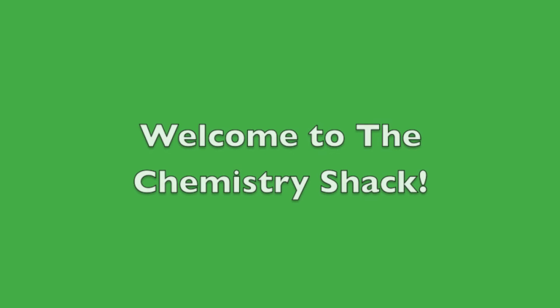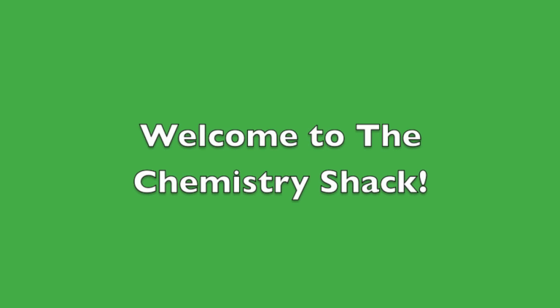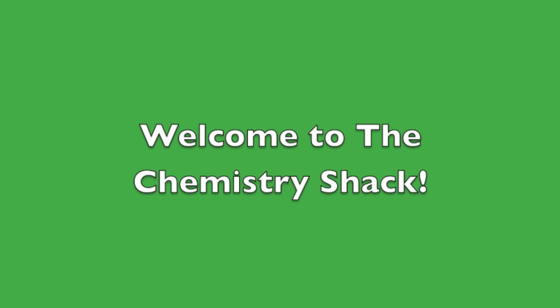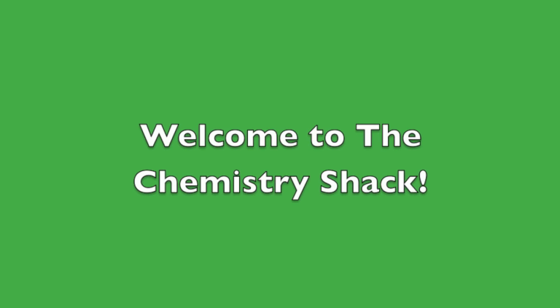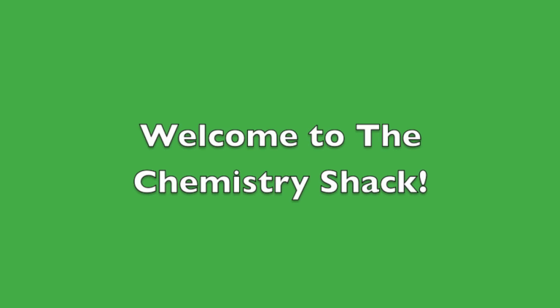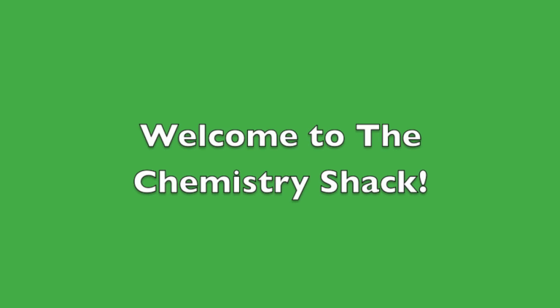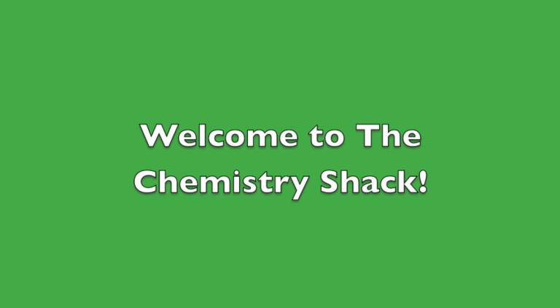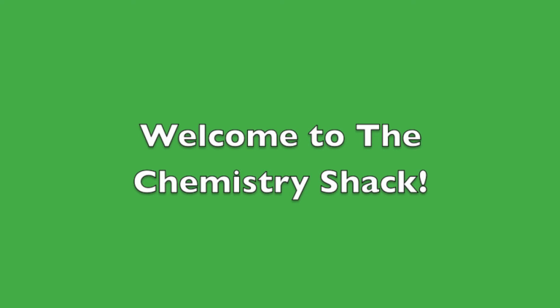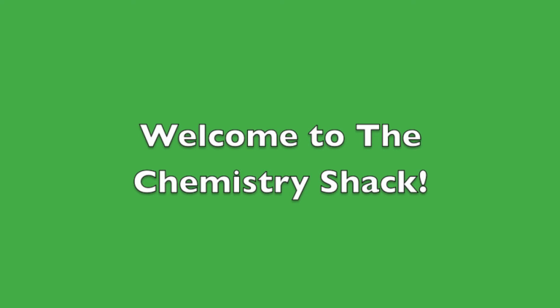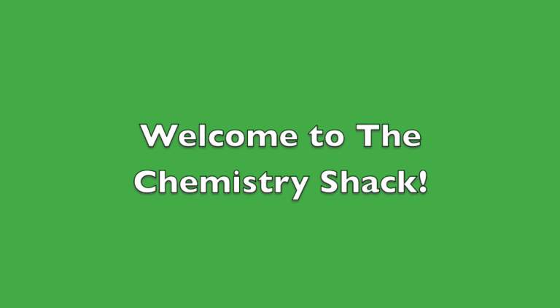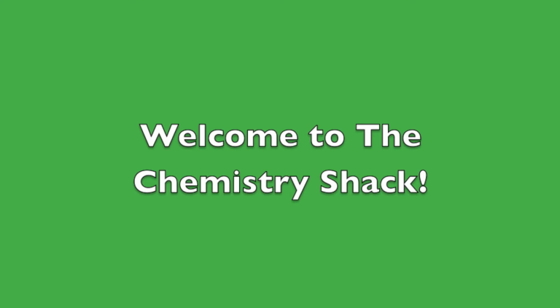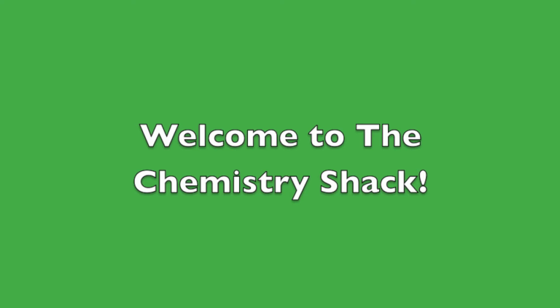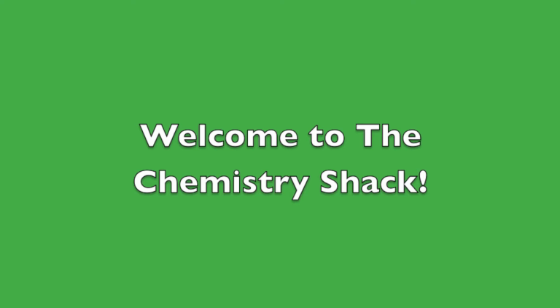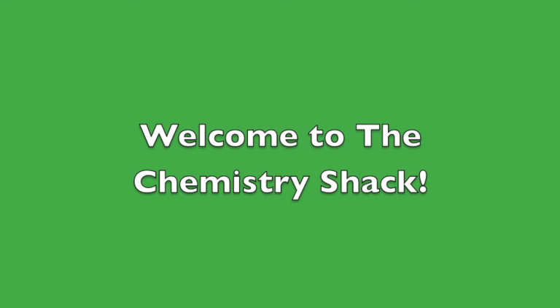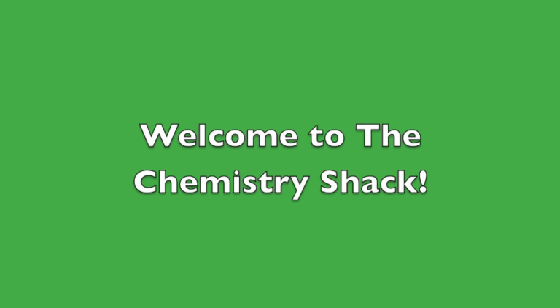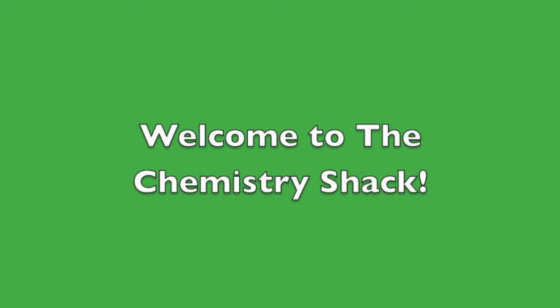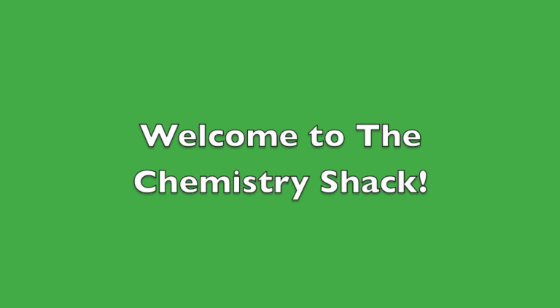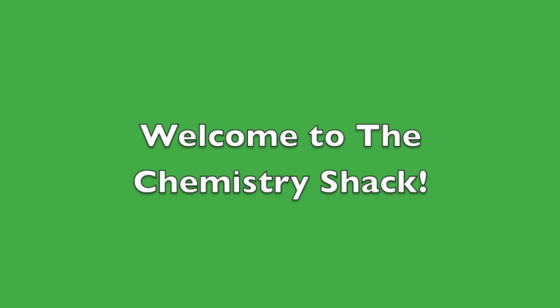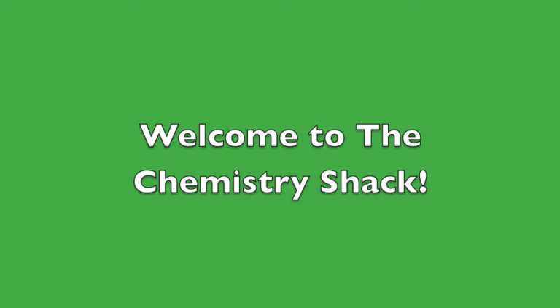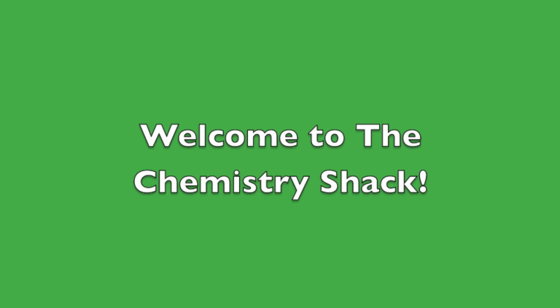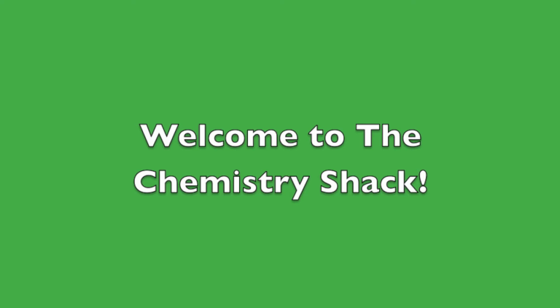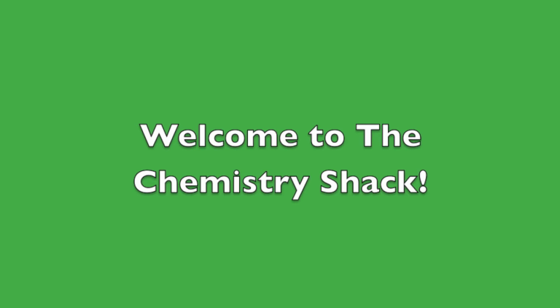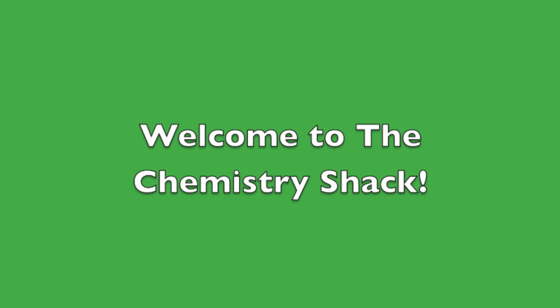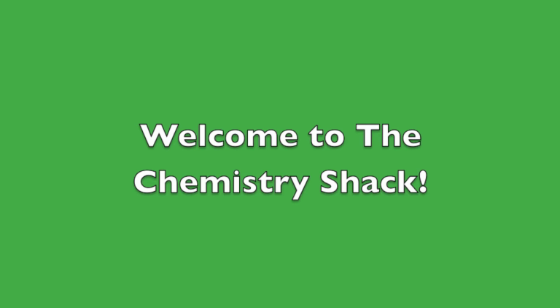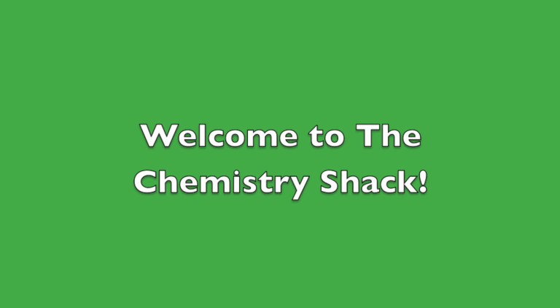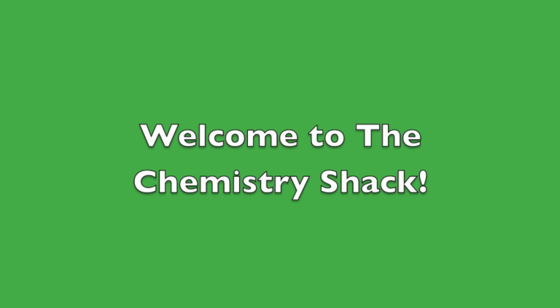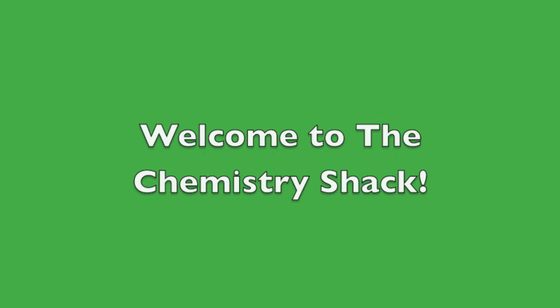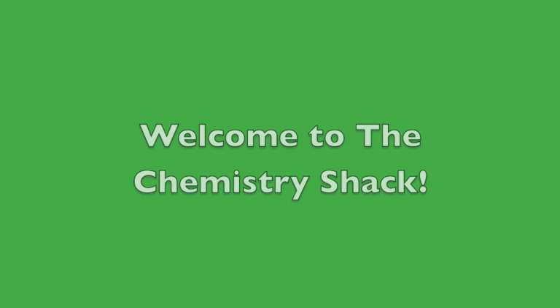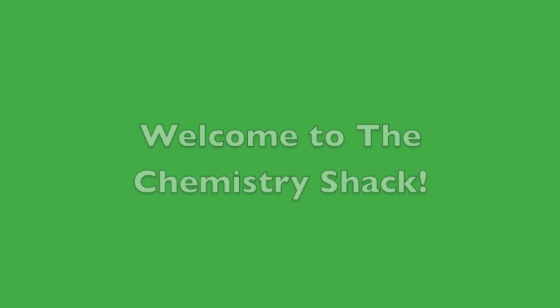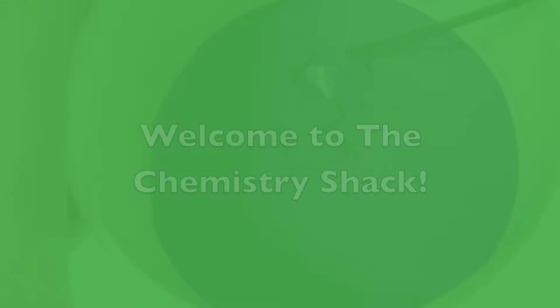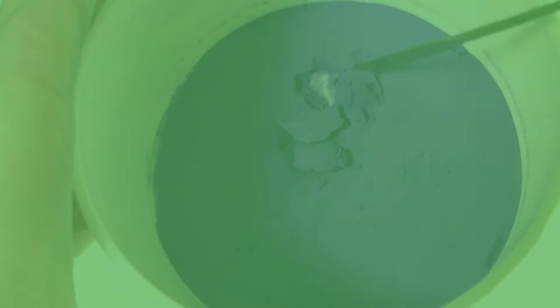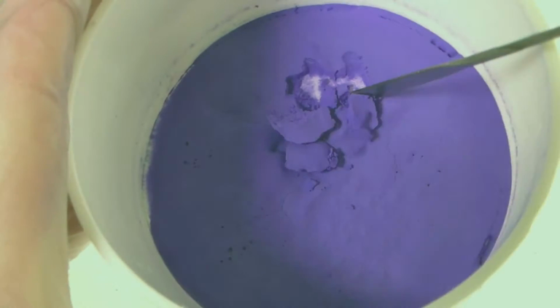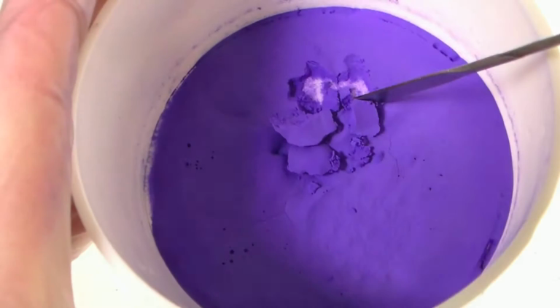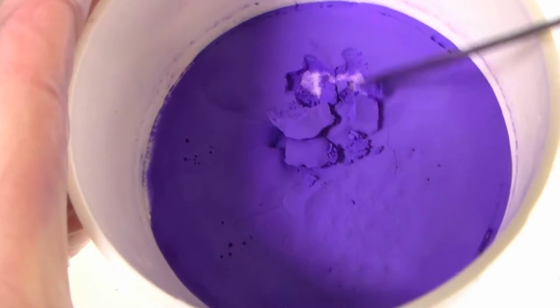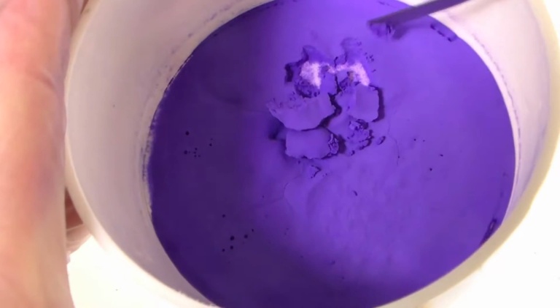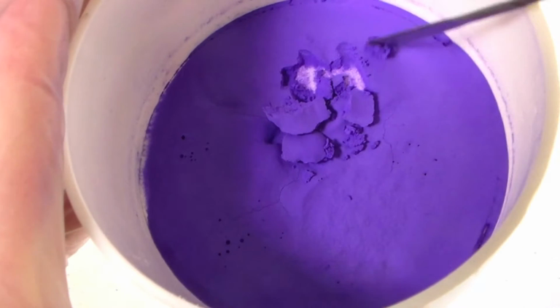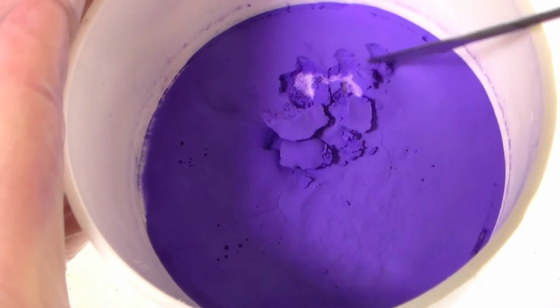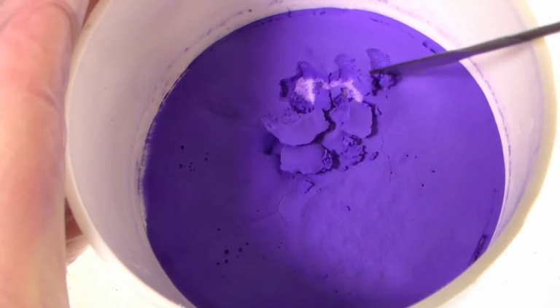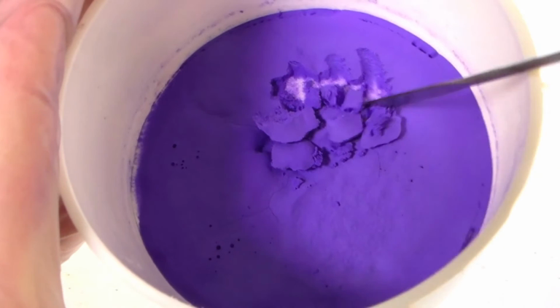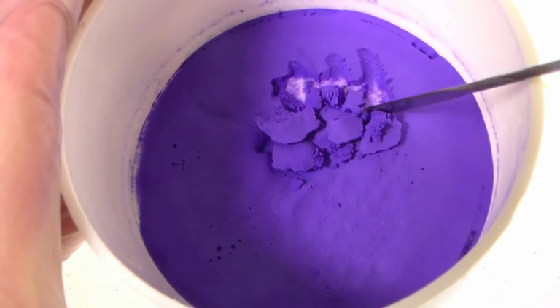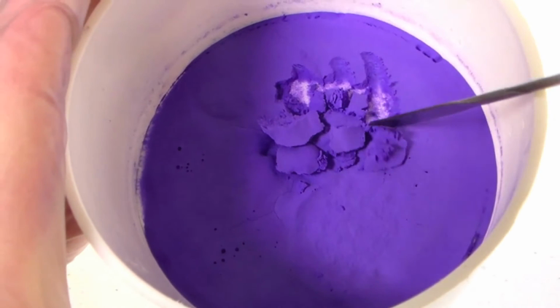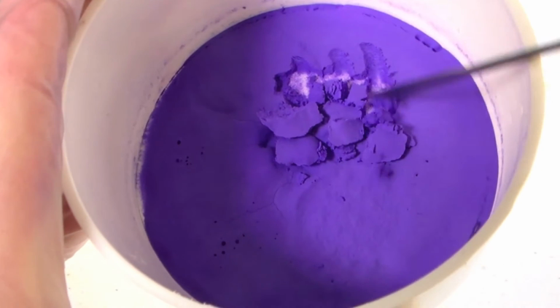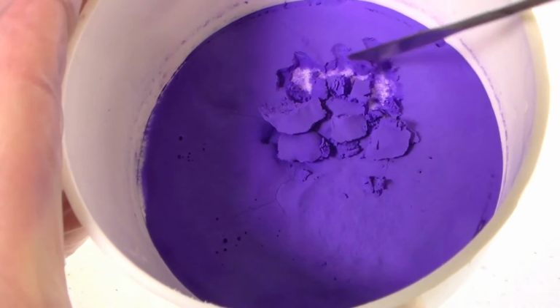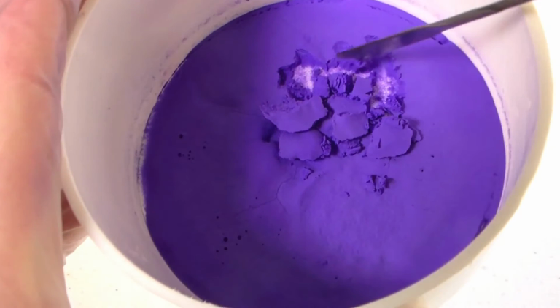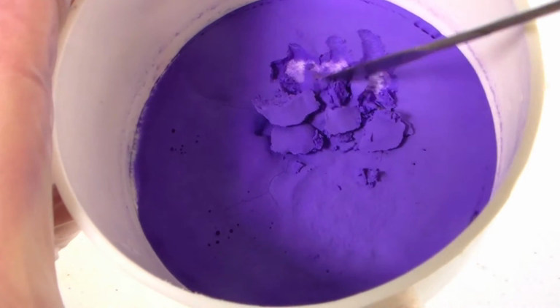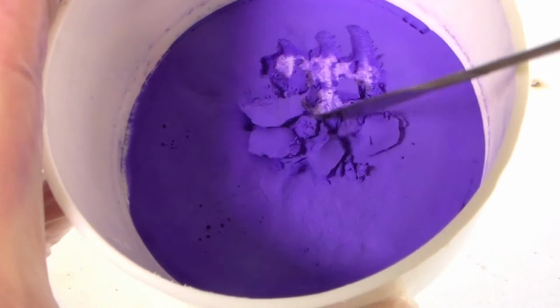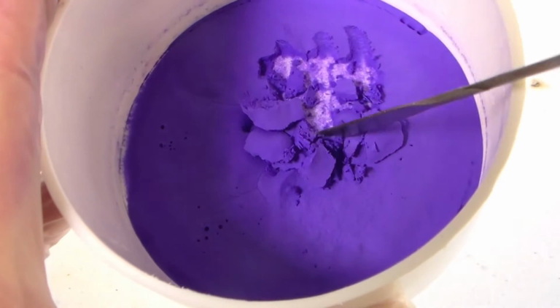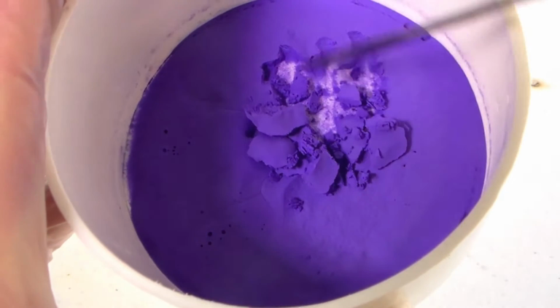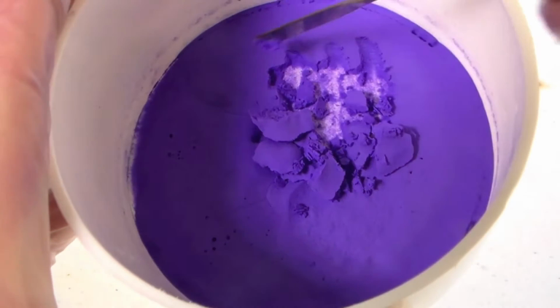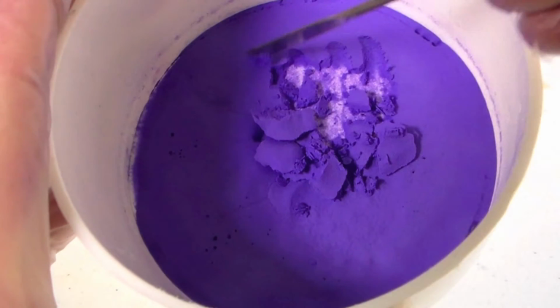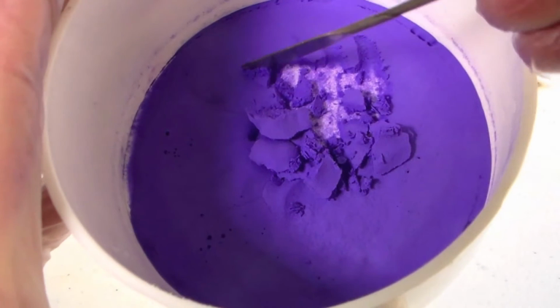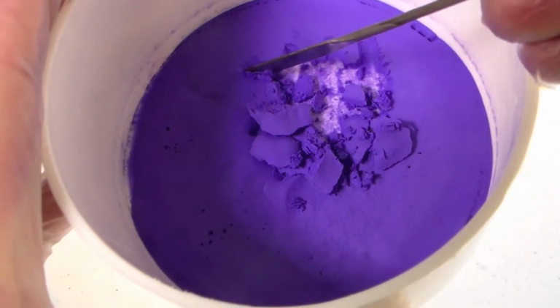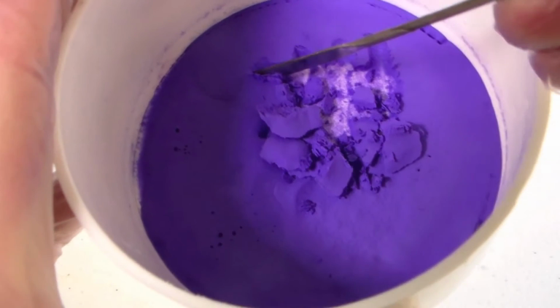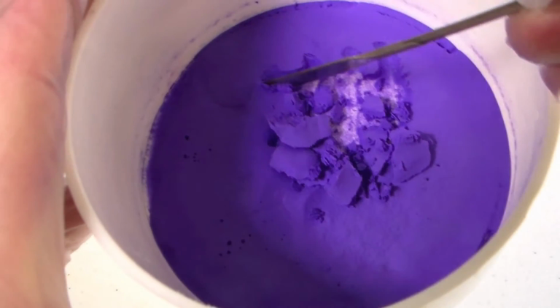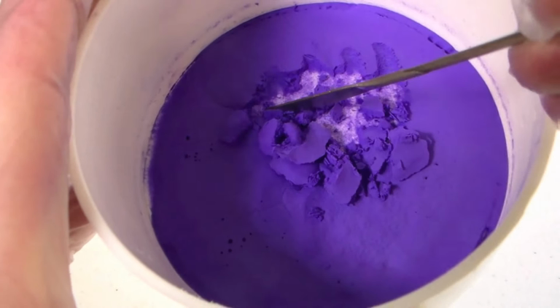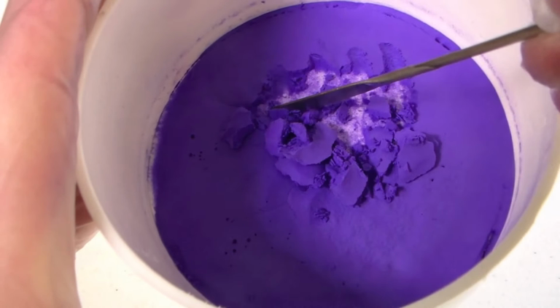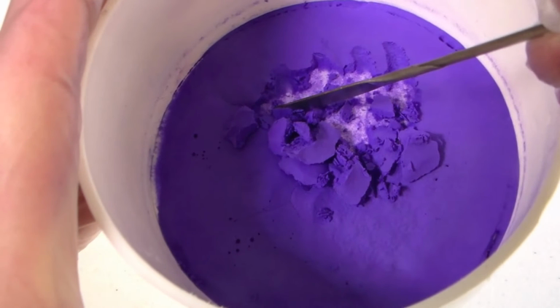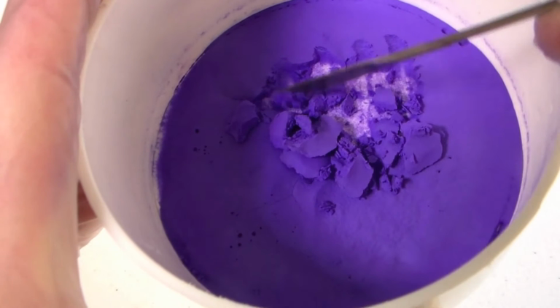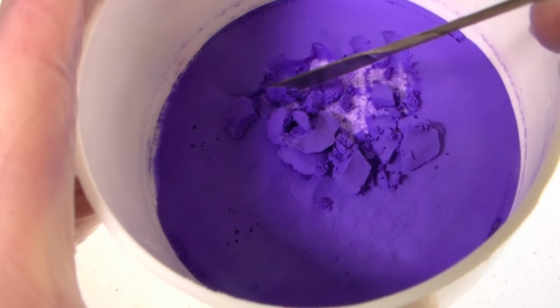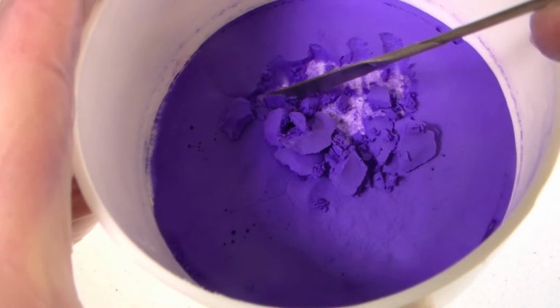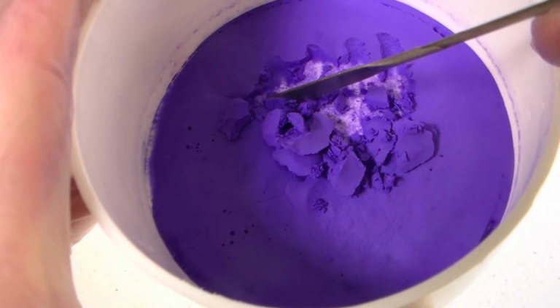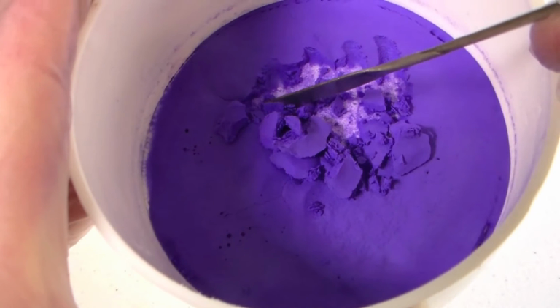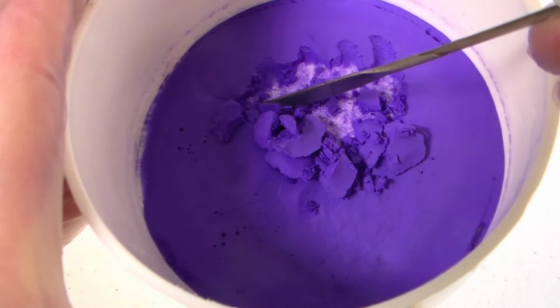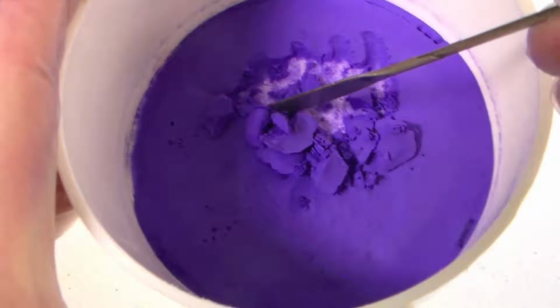Hey guys and welcome to the Chemistry Shack. In this video we will be making a copper complex that has a gorgeous purple color.